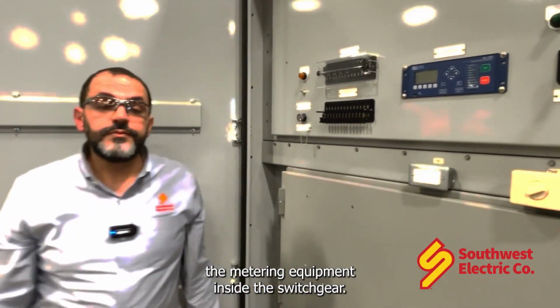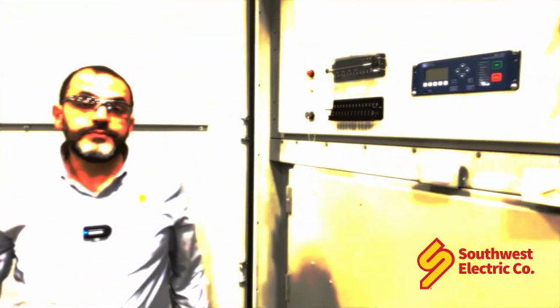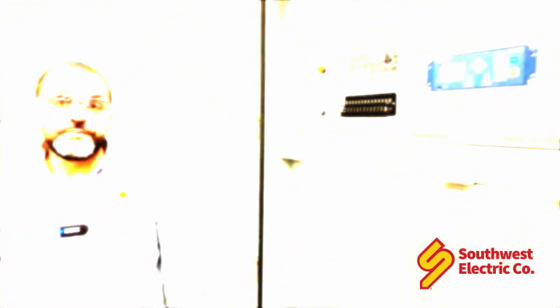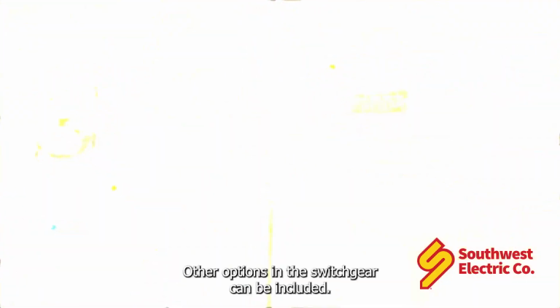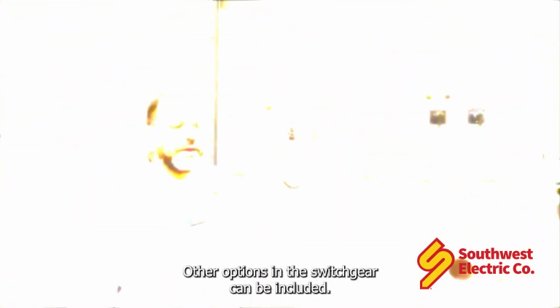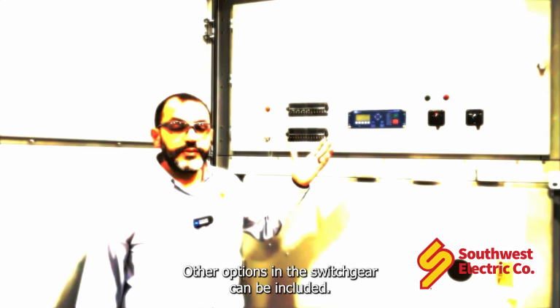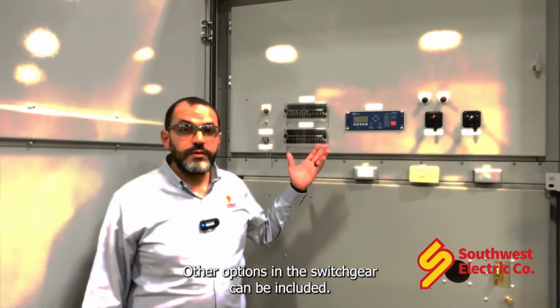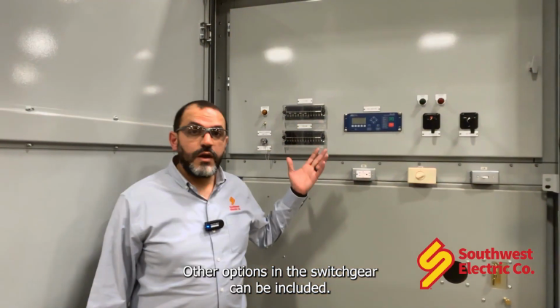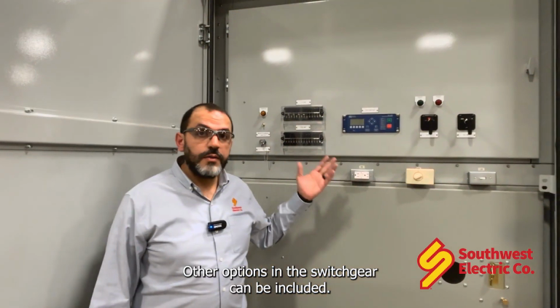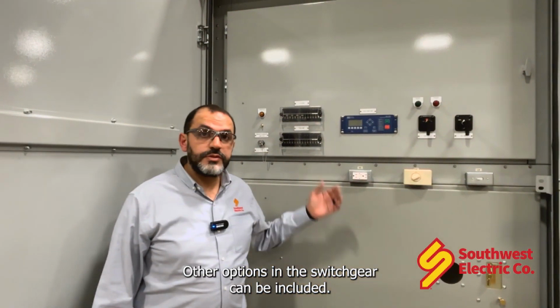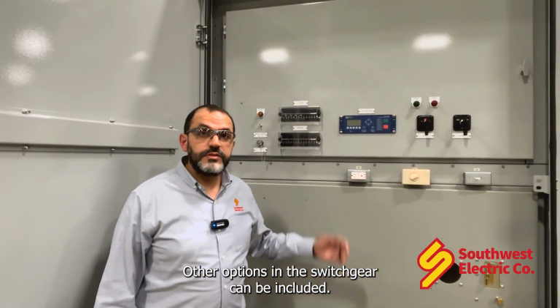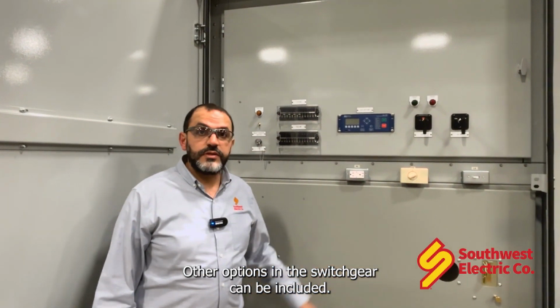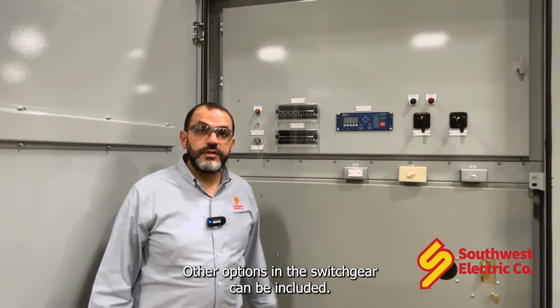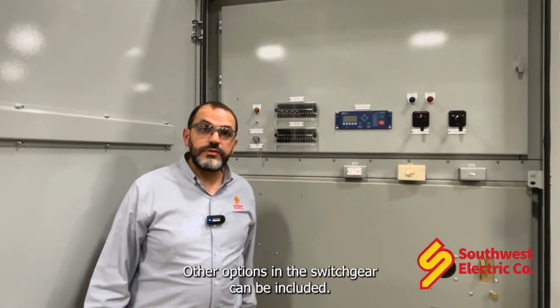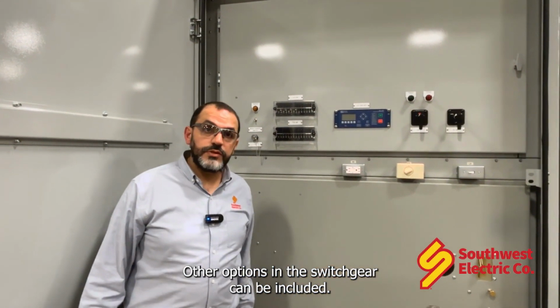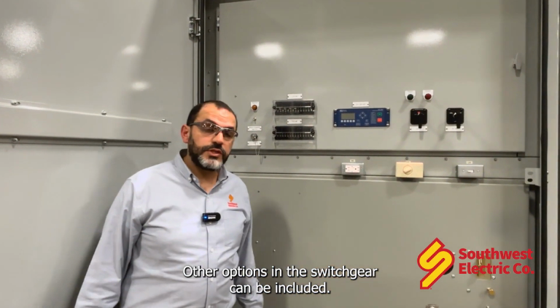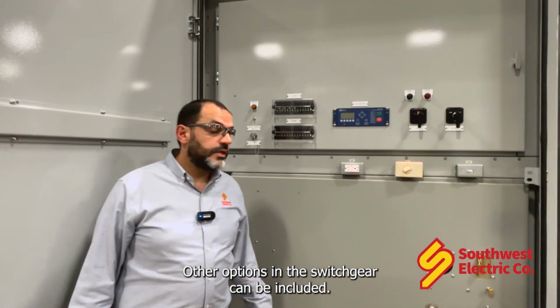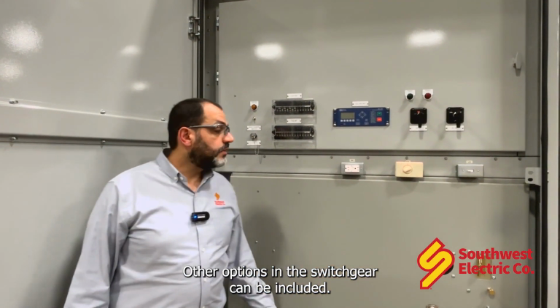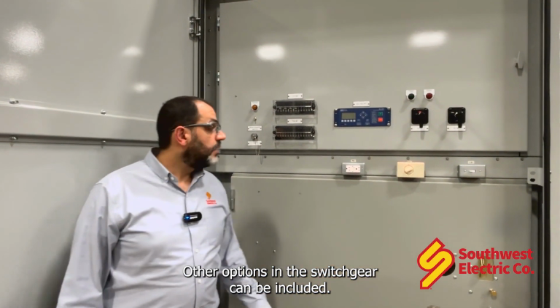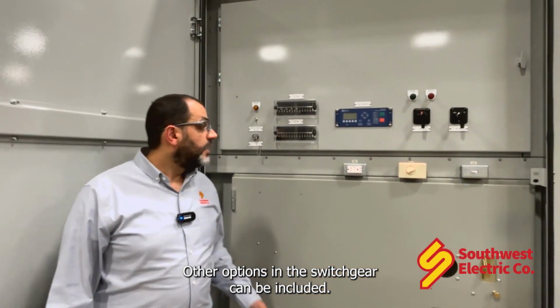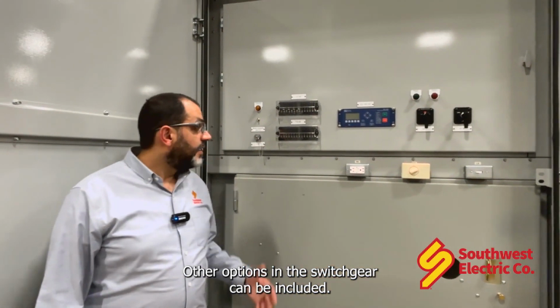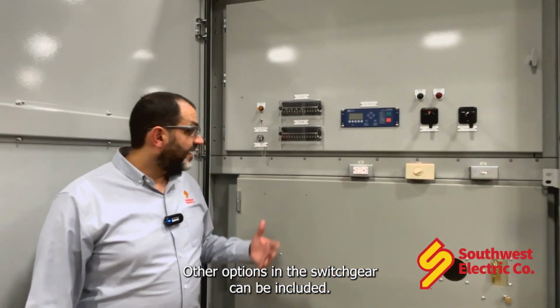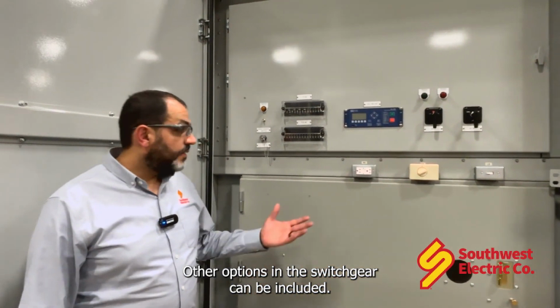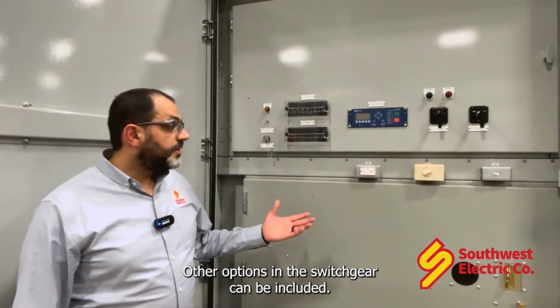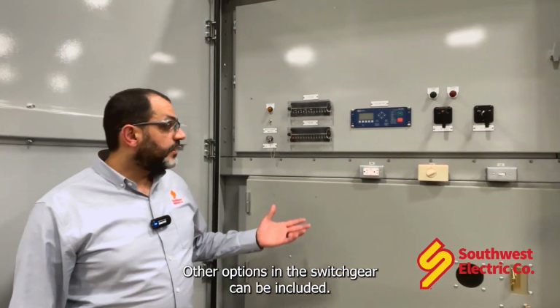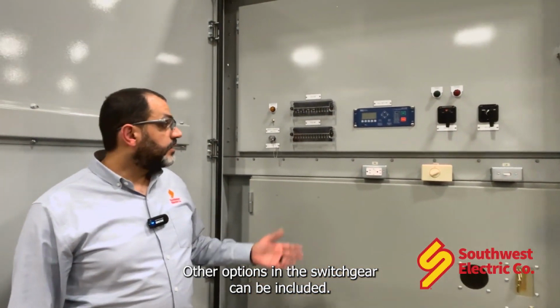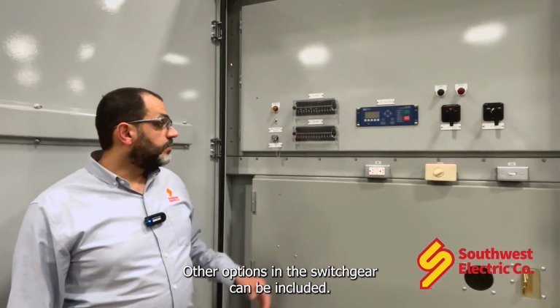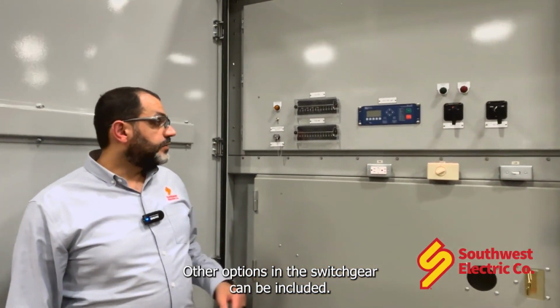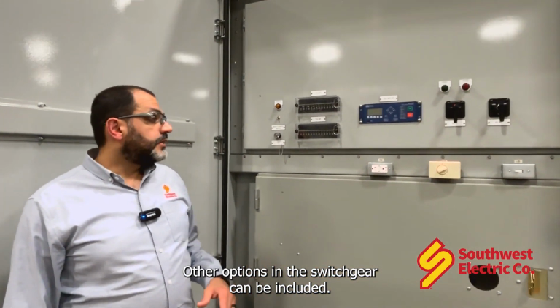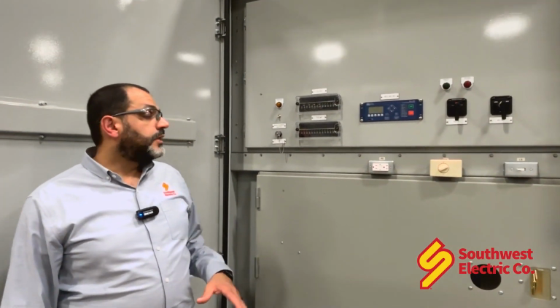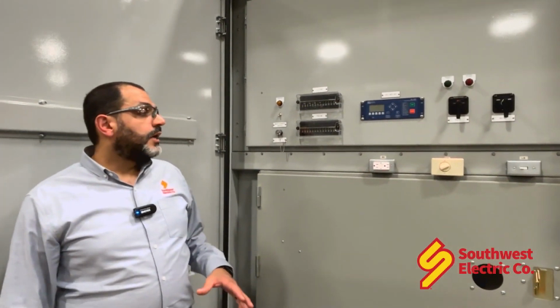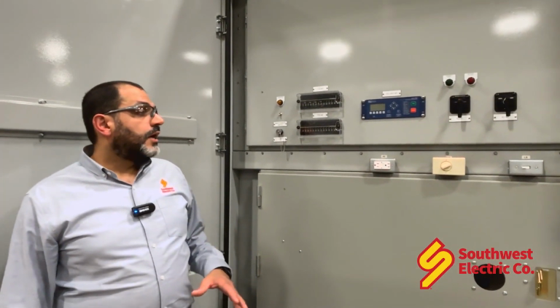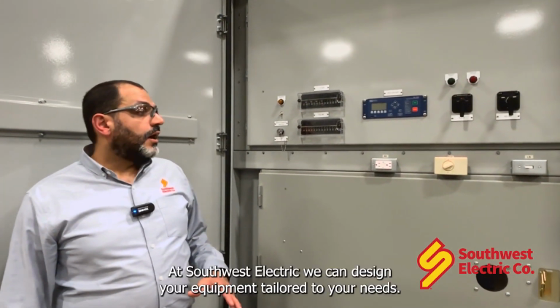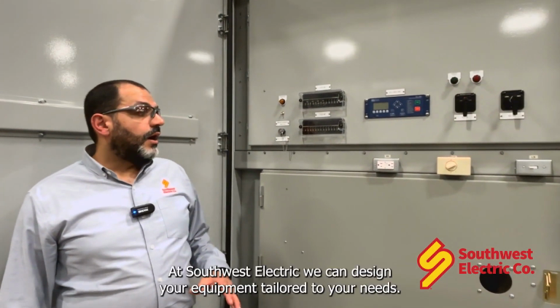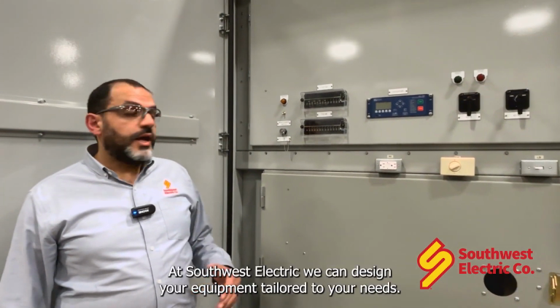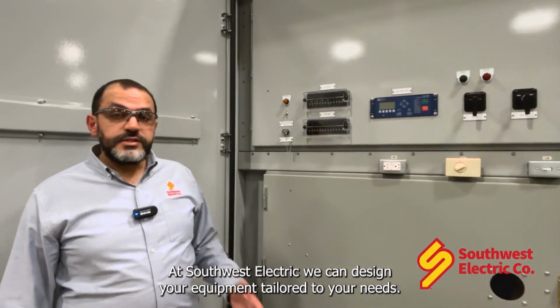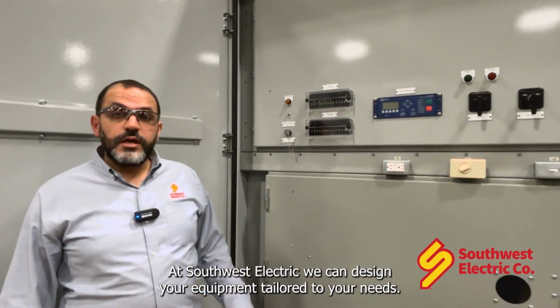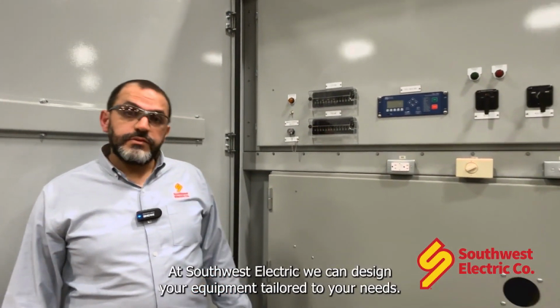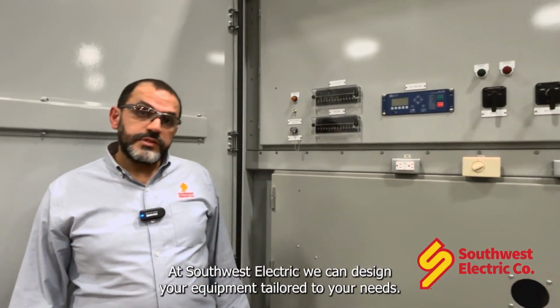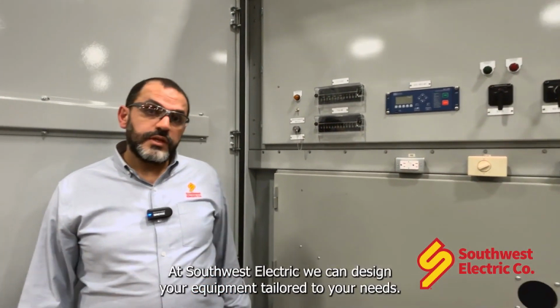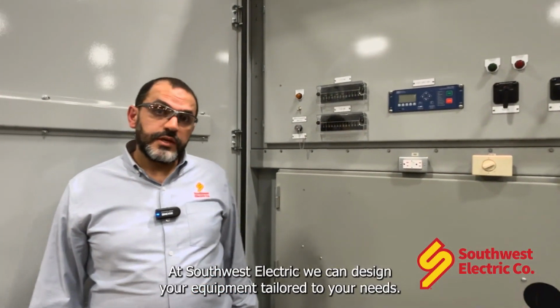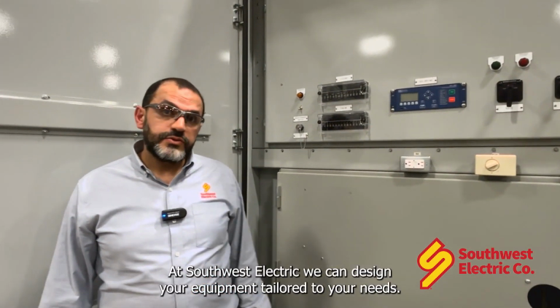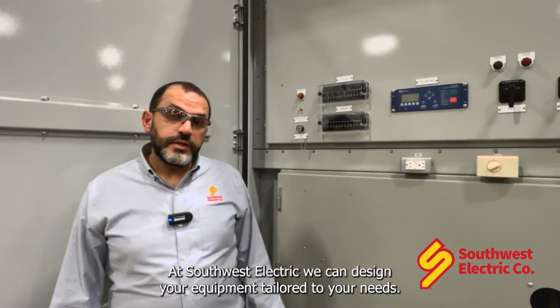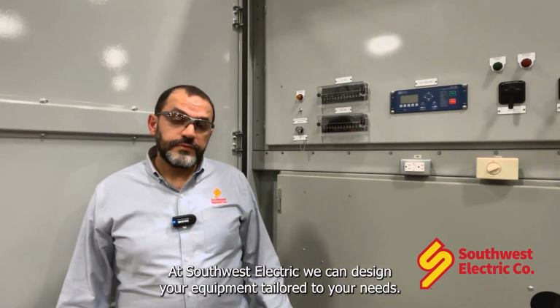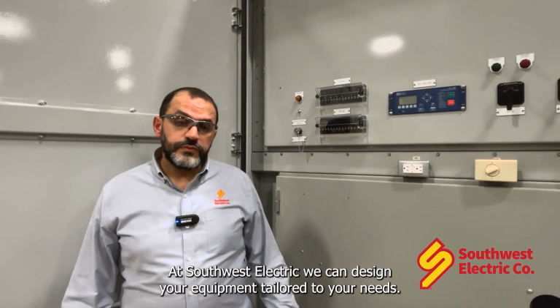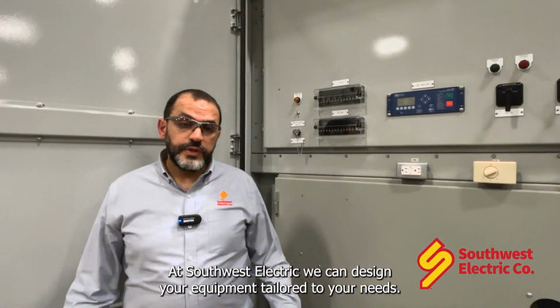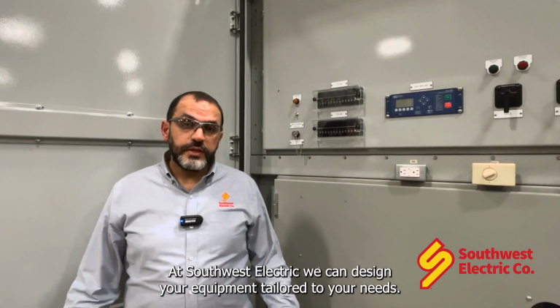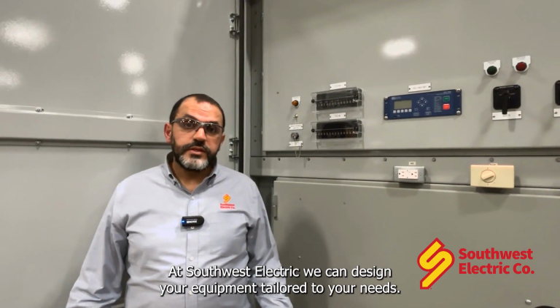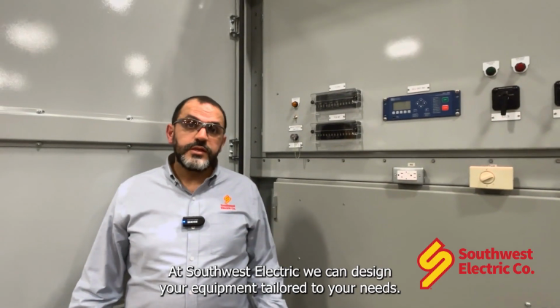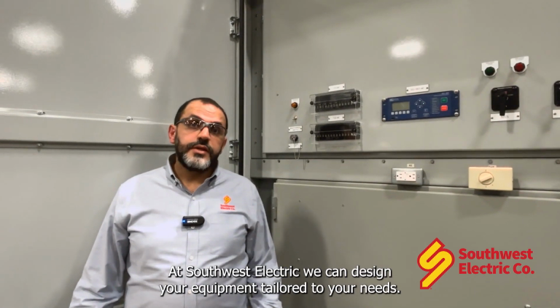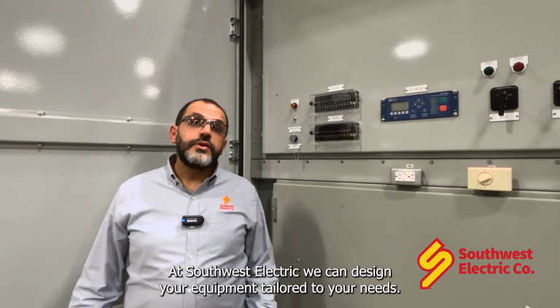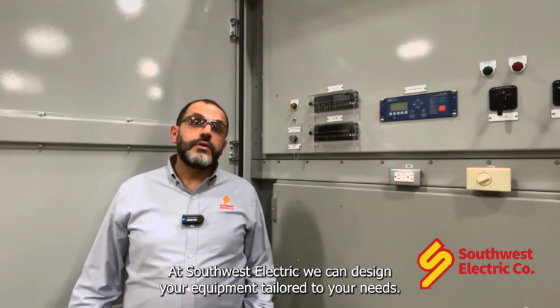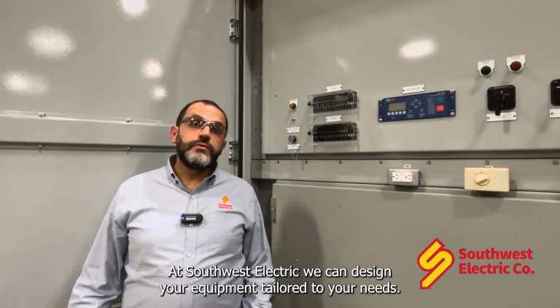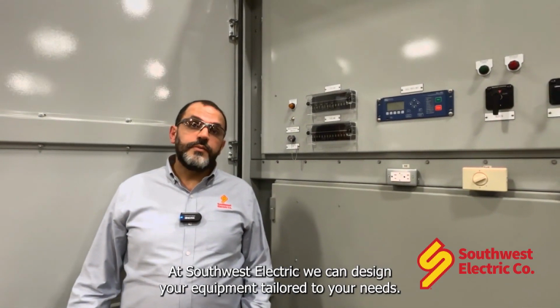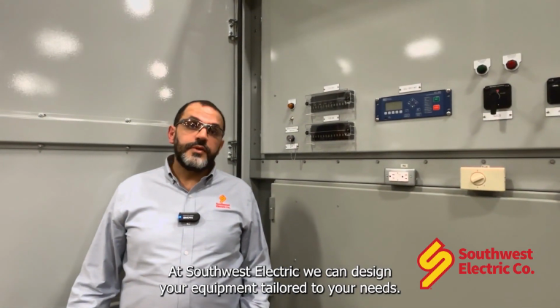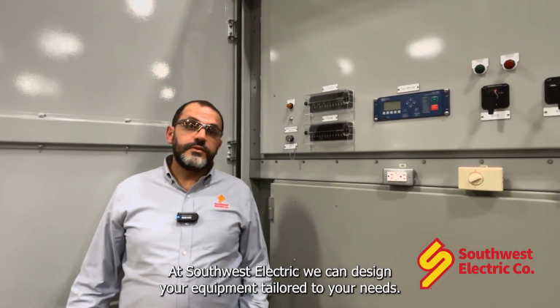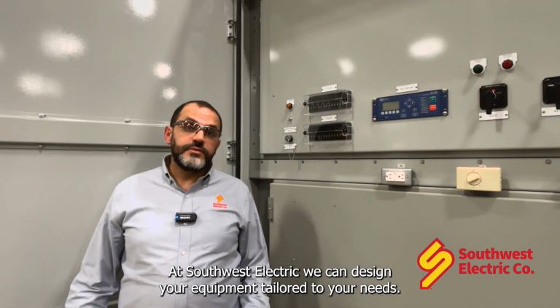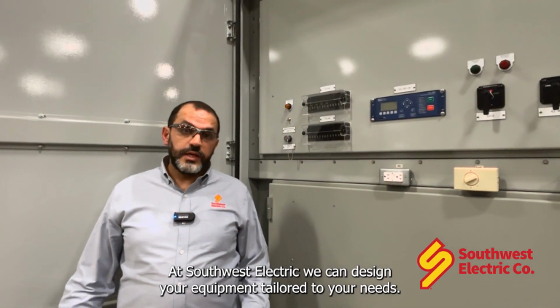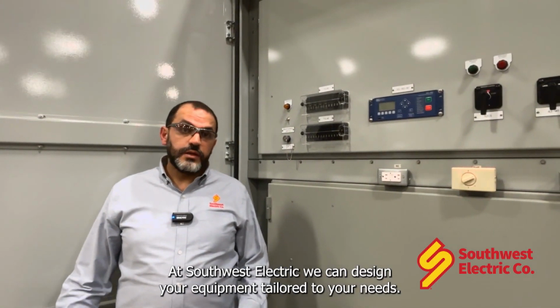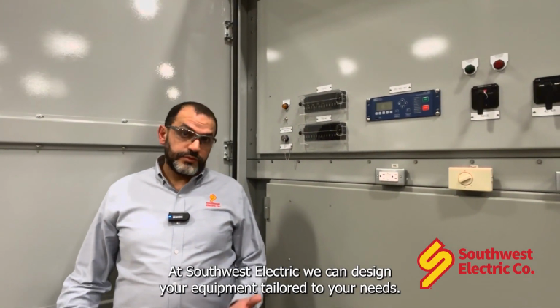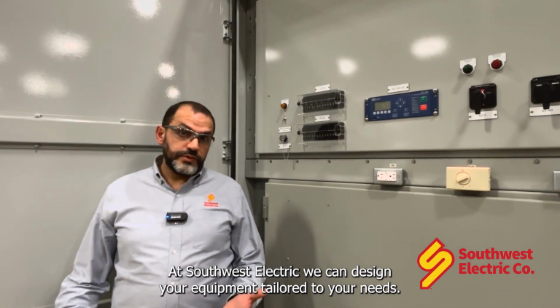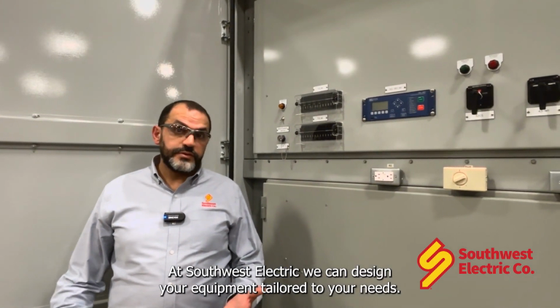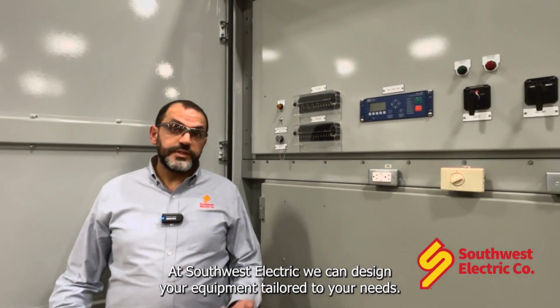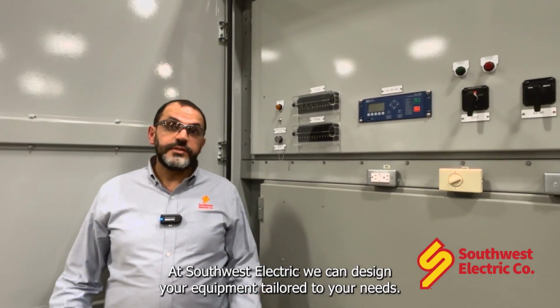Other options in the switchgear can be included at Southwest Electric. We can design your equipment tailored to your needs.